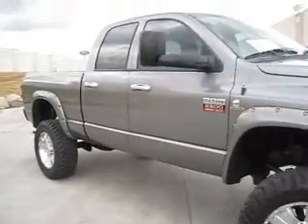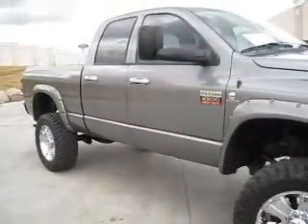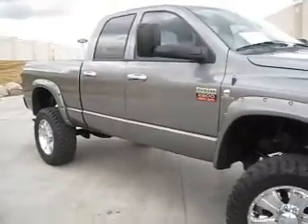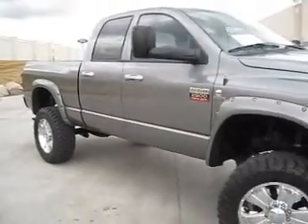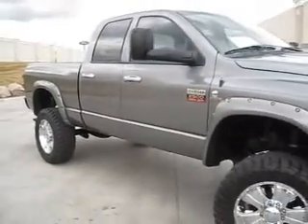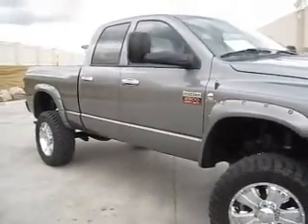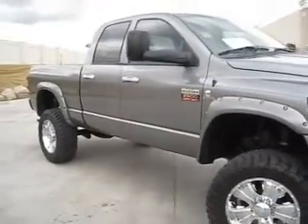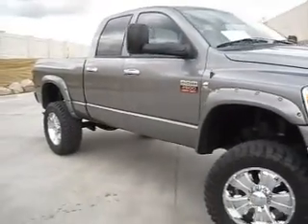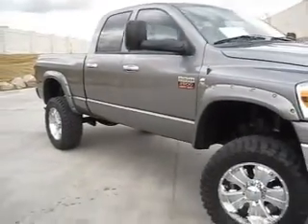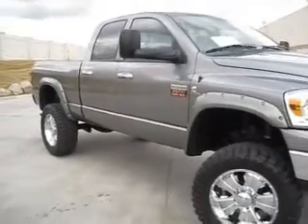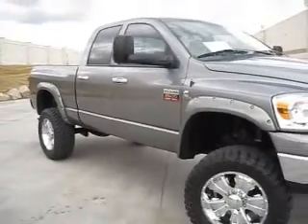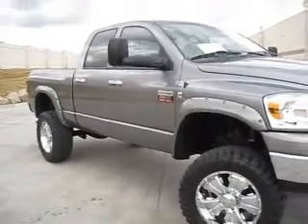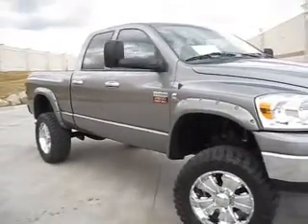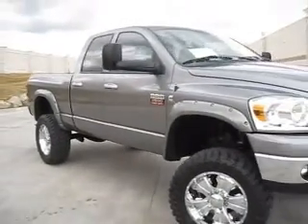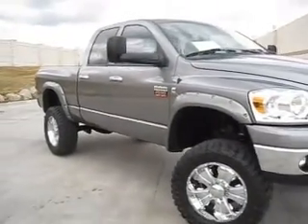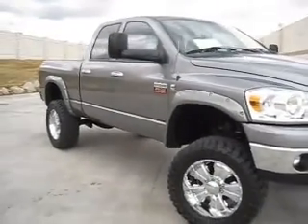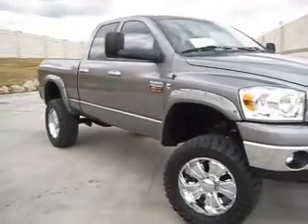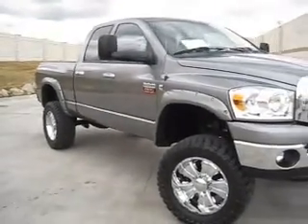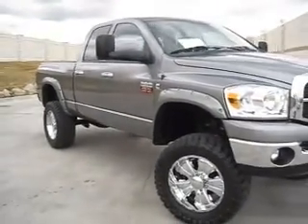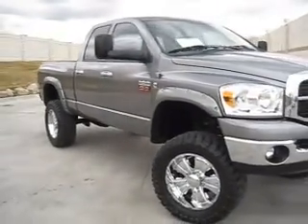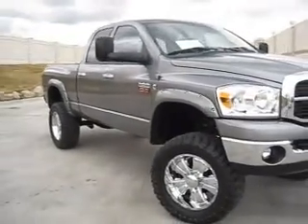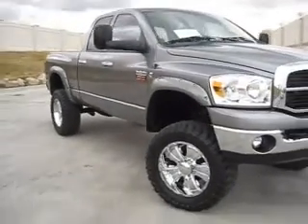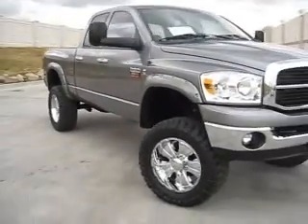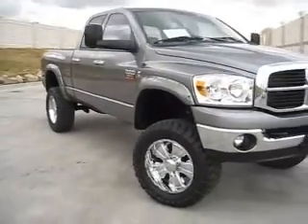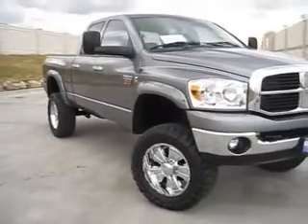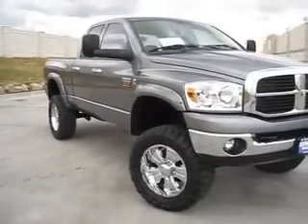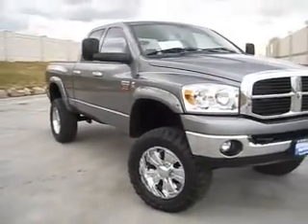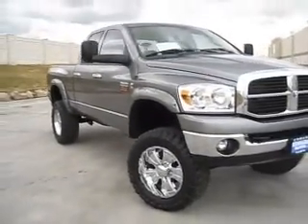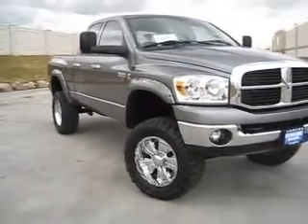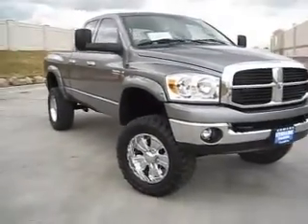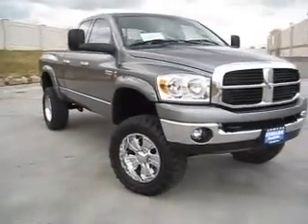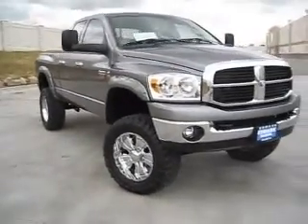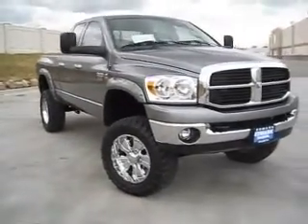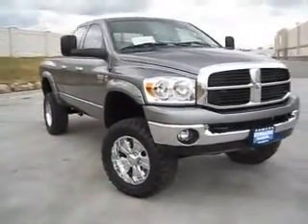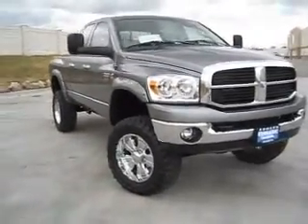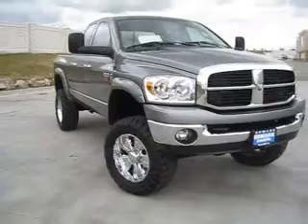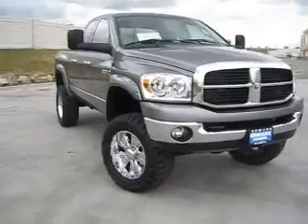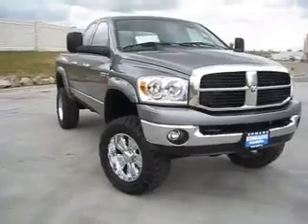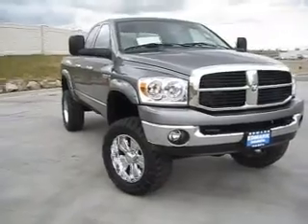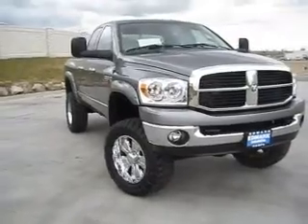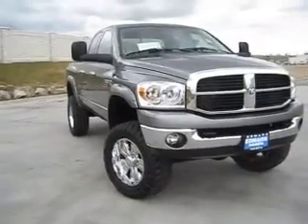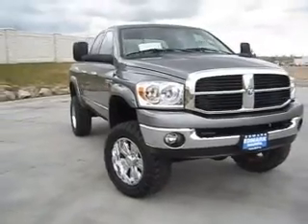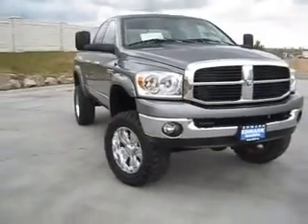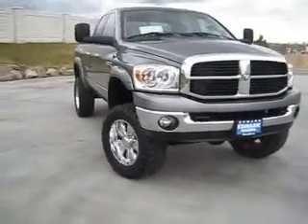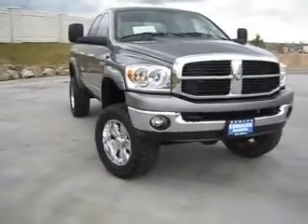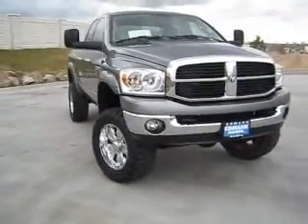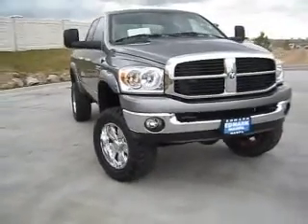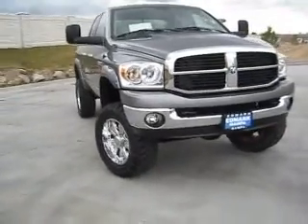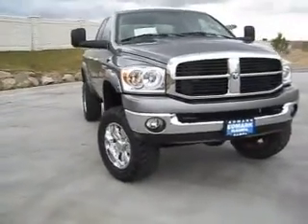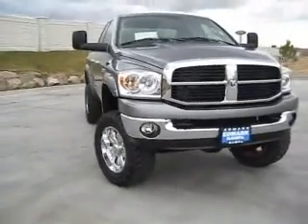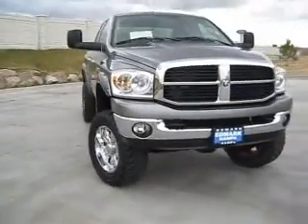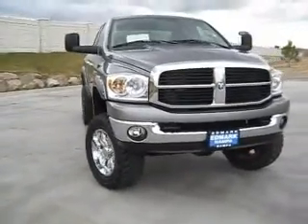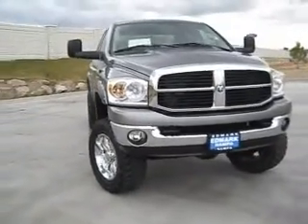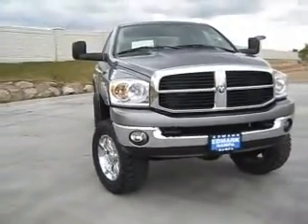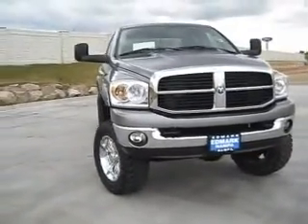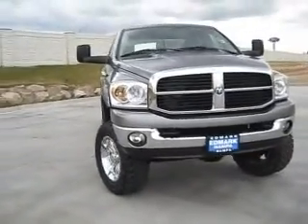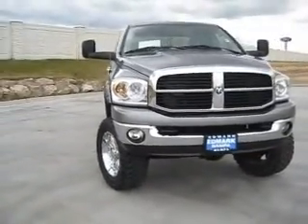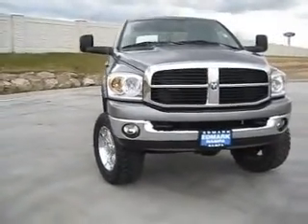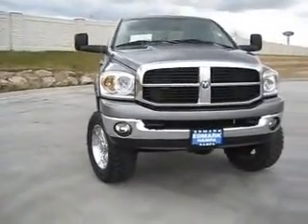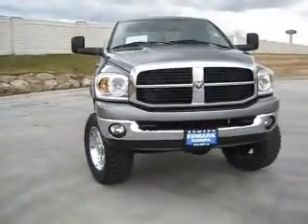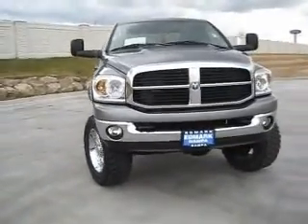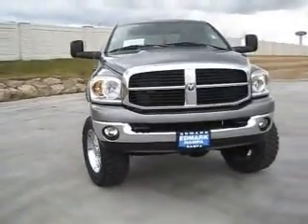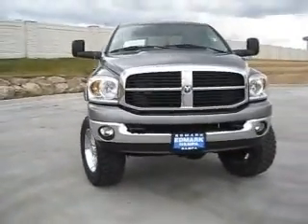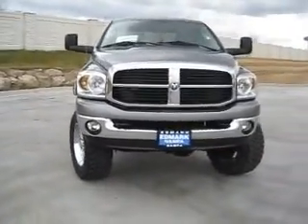So don't miss out on this great Dodge Ram. Come see us at the Edmark Superstore, where we guarantee you the best price on this or any other vehicle that you might be interested in.